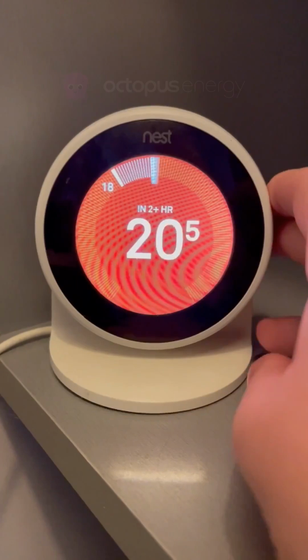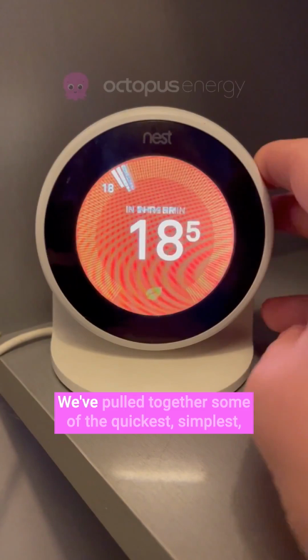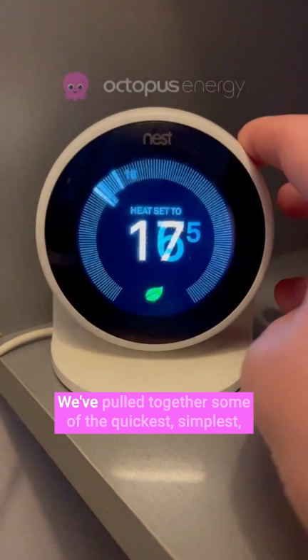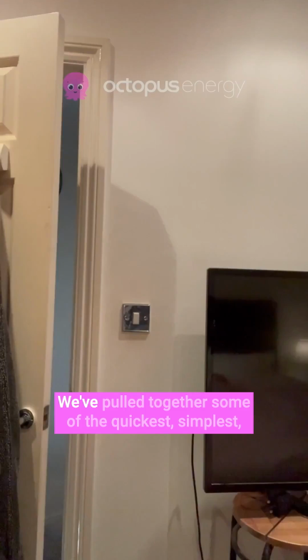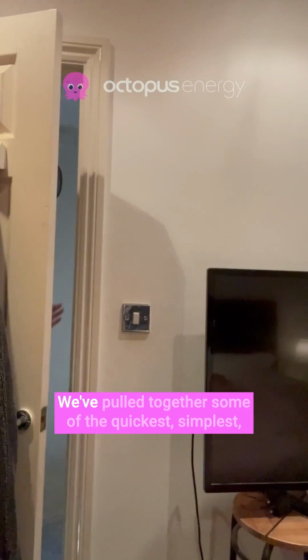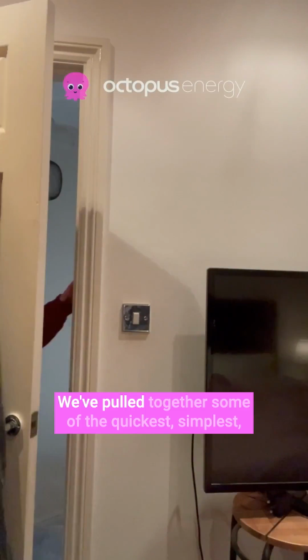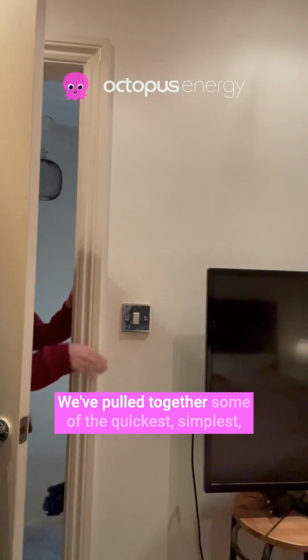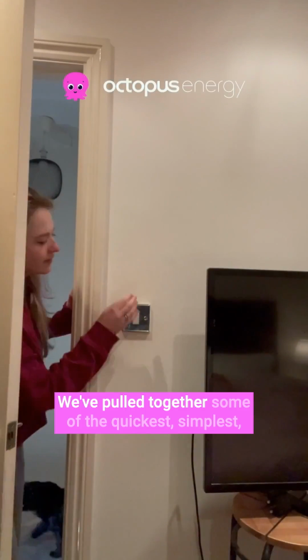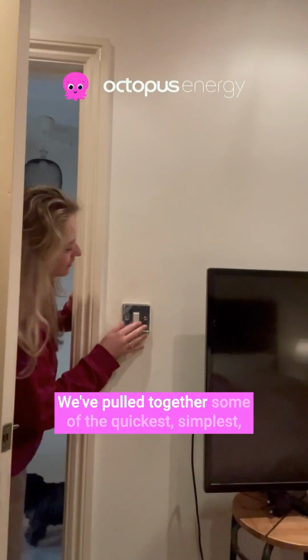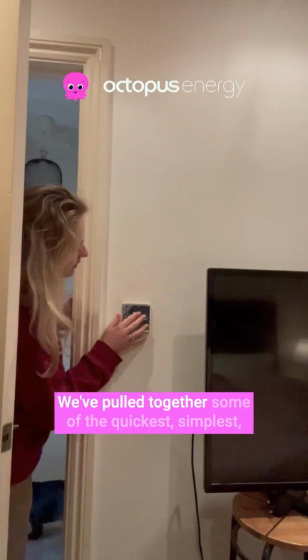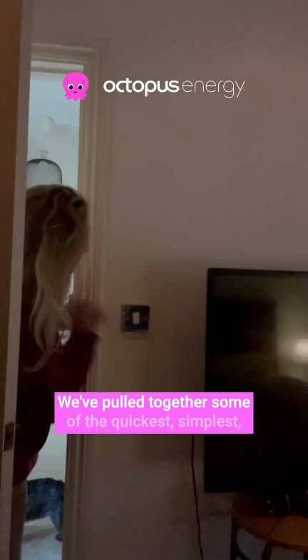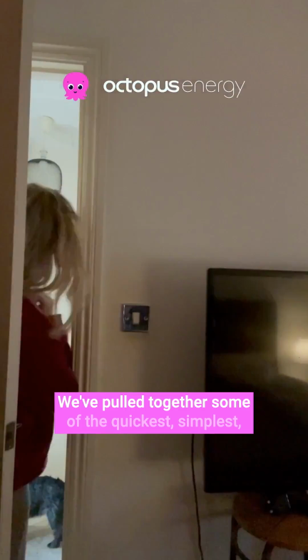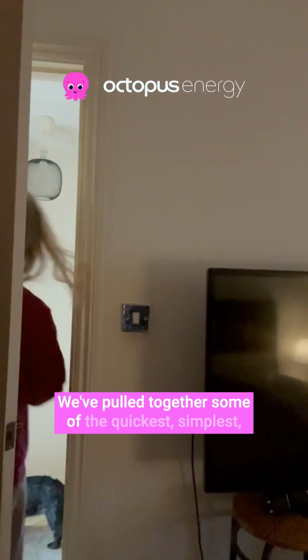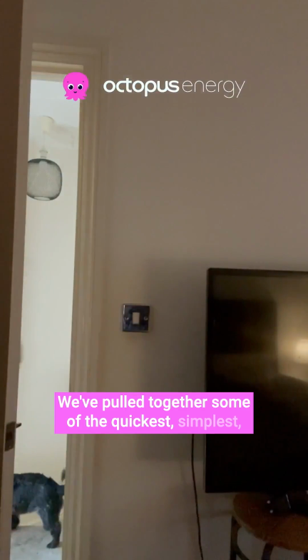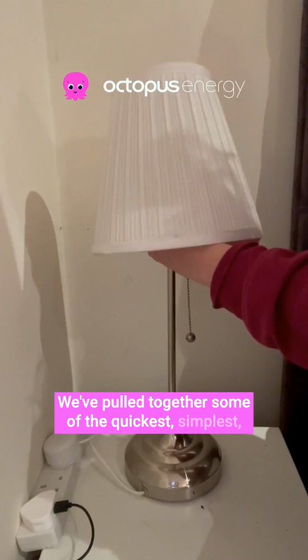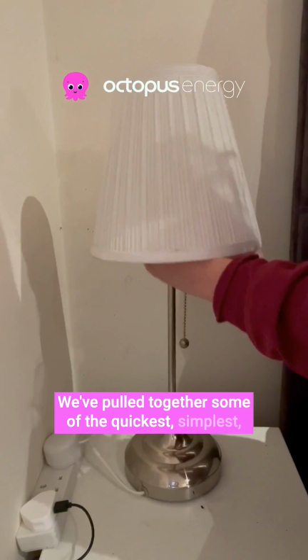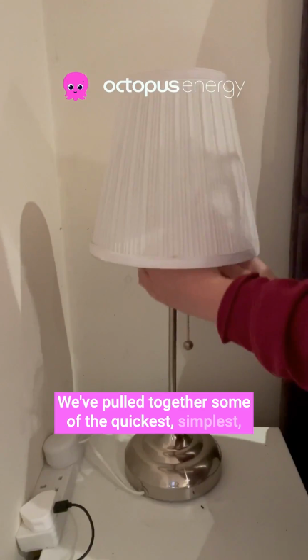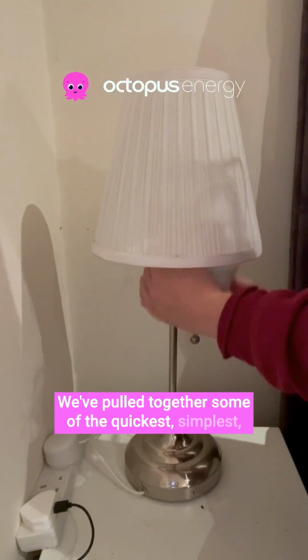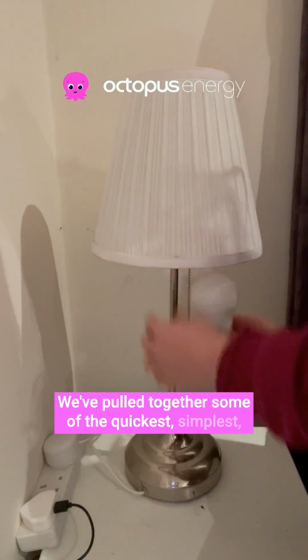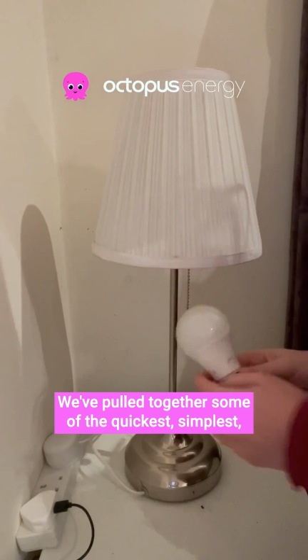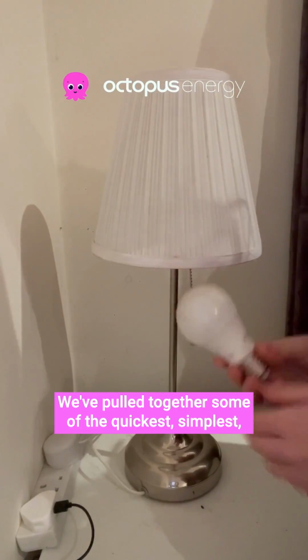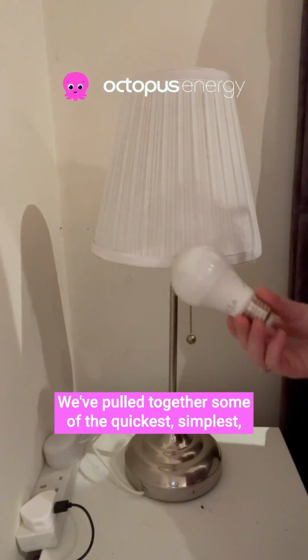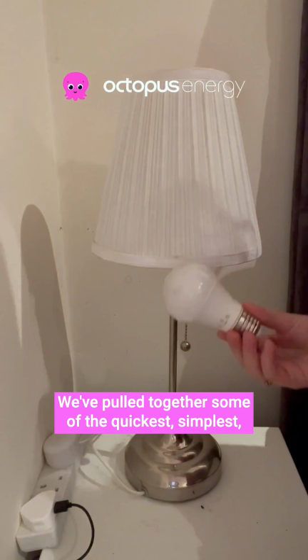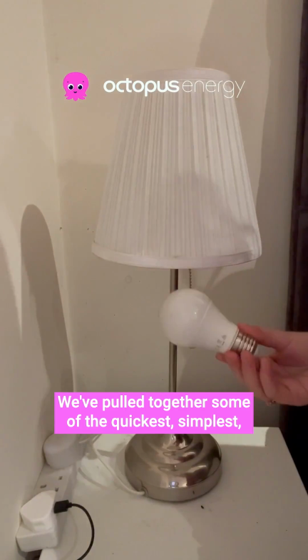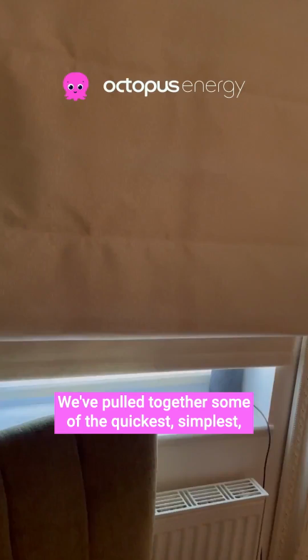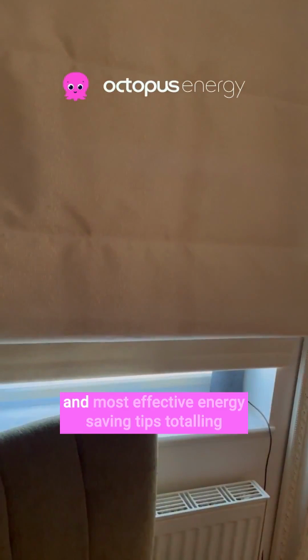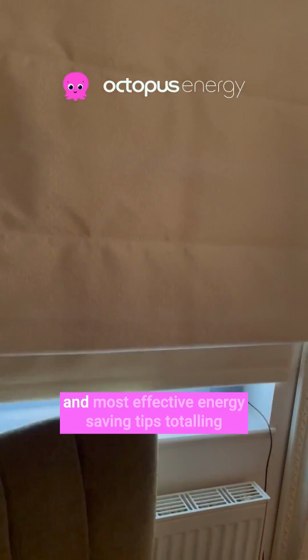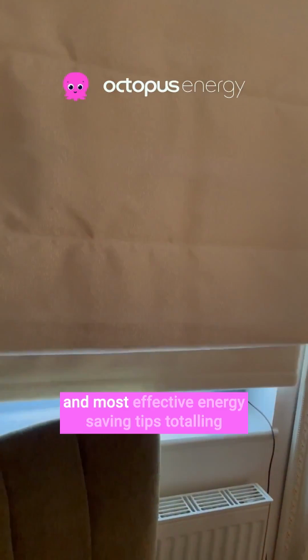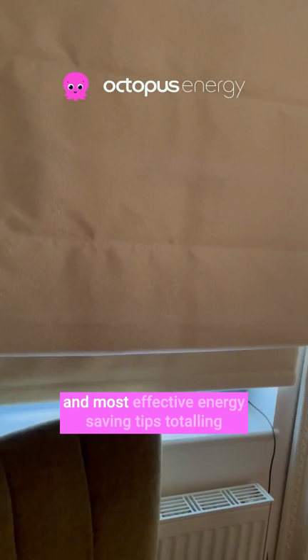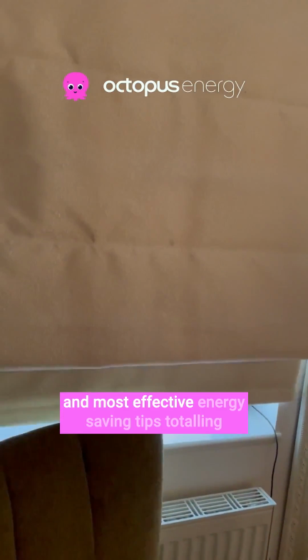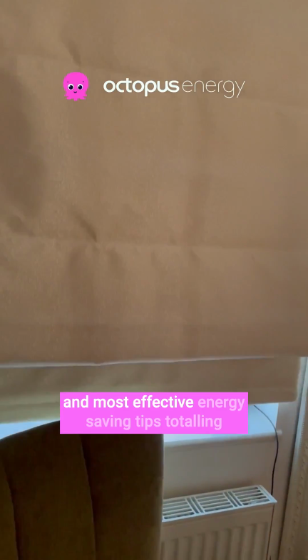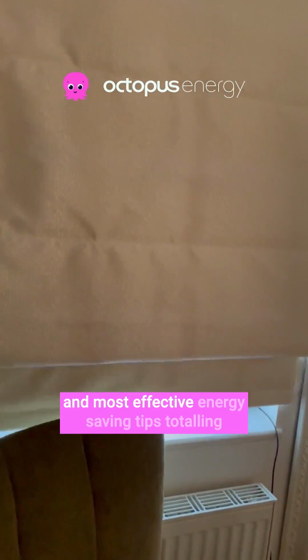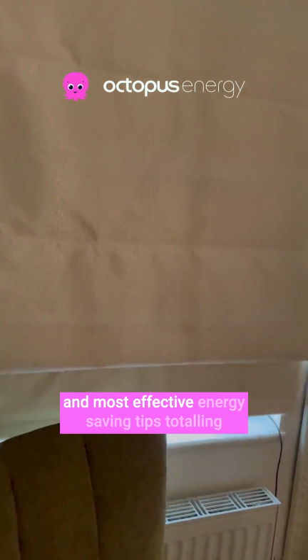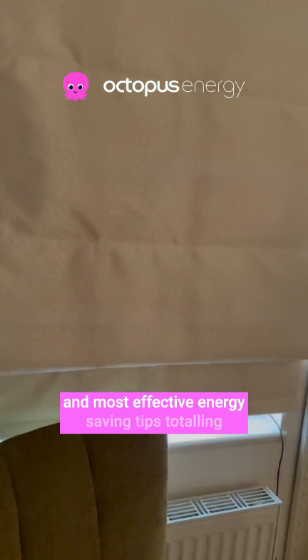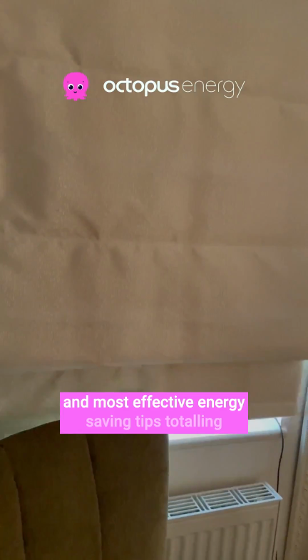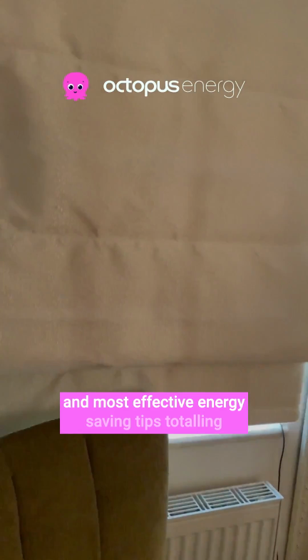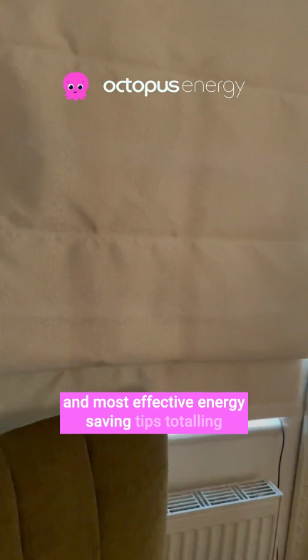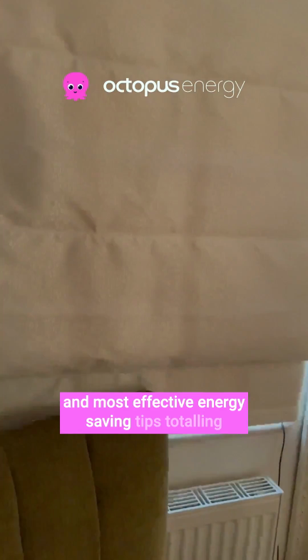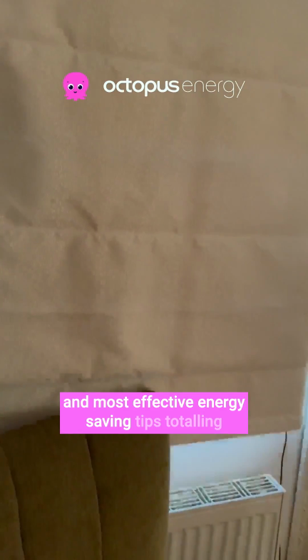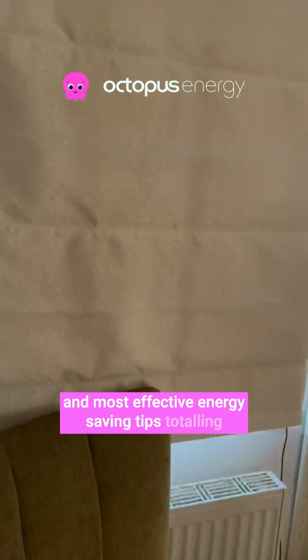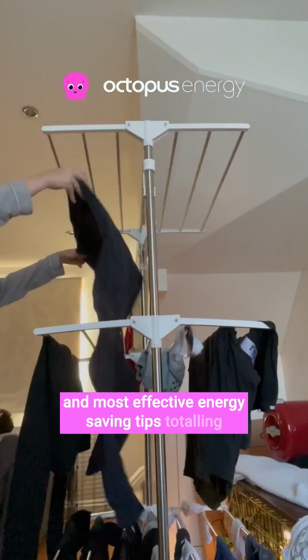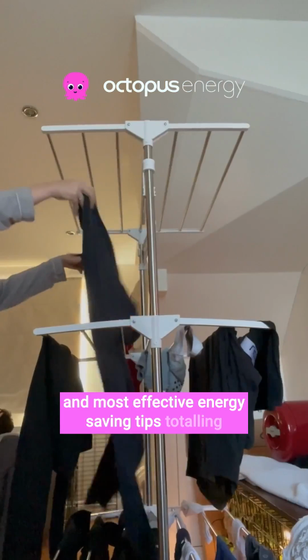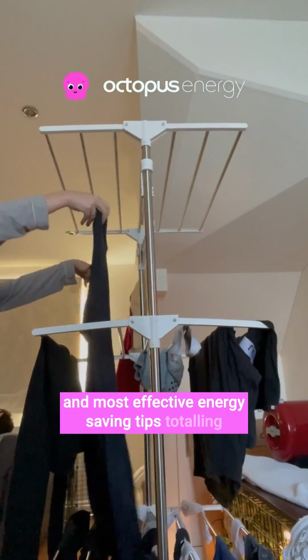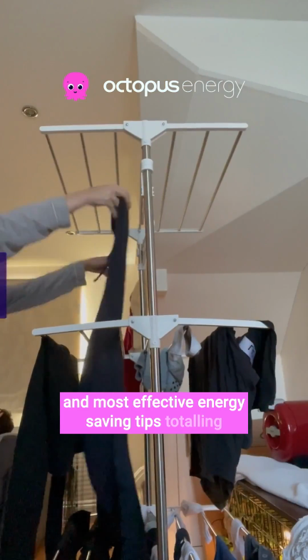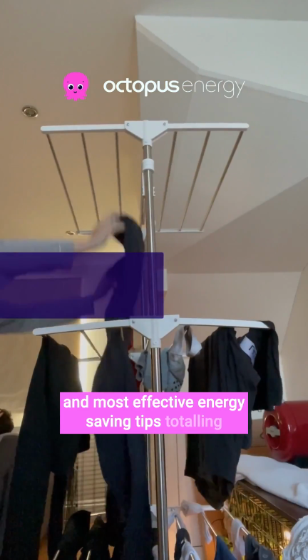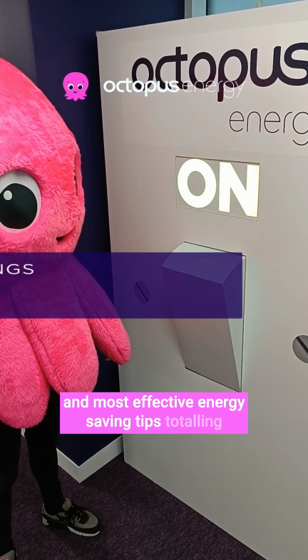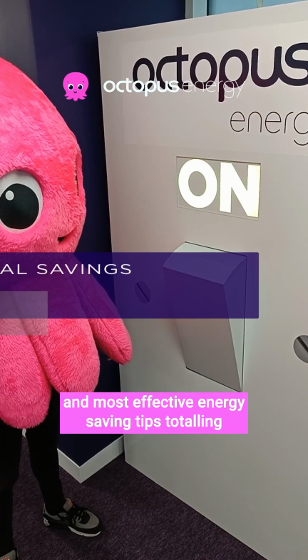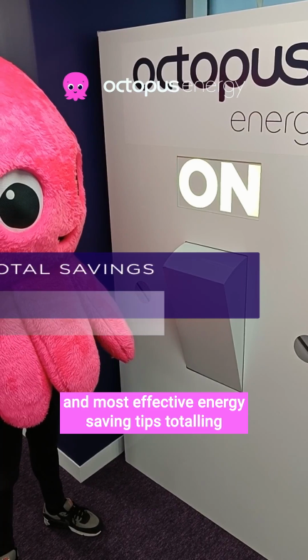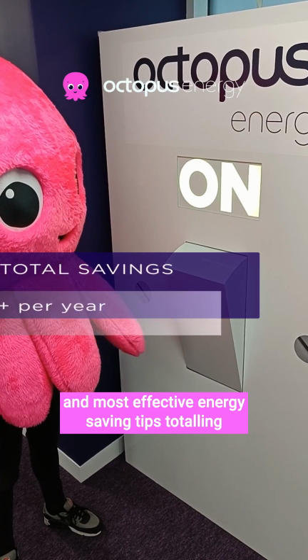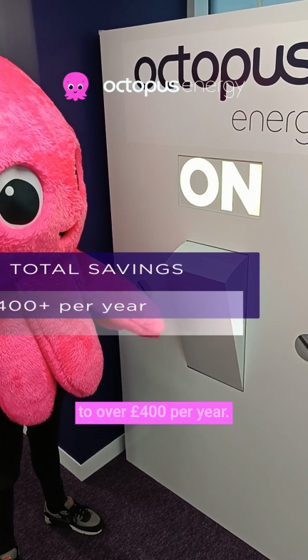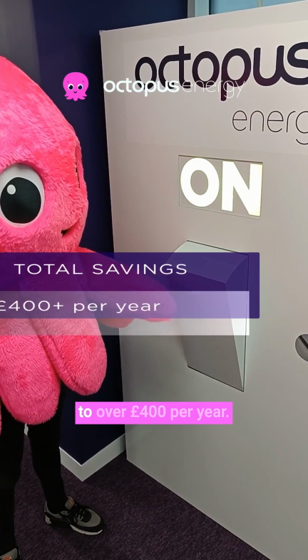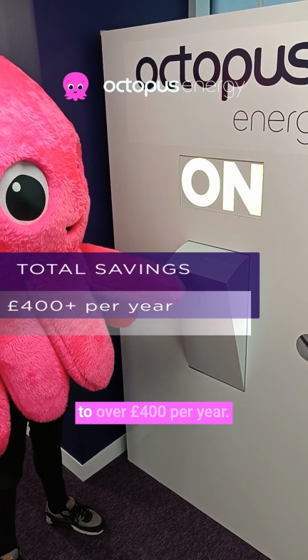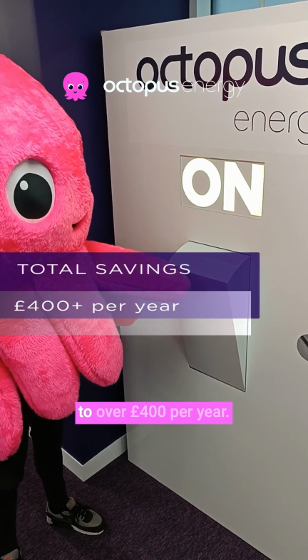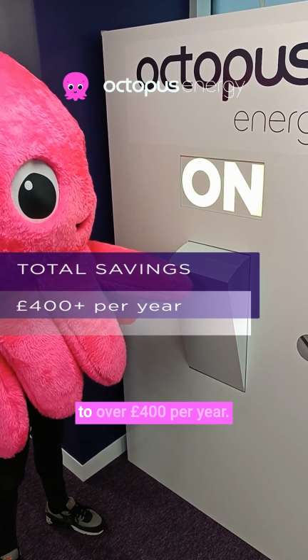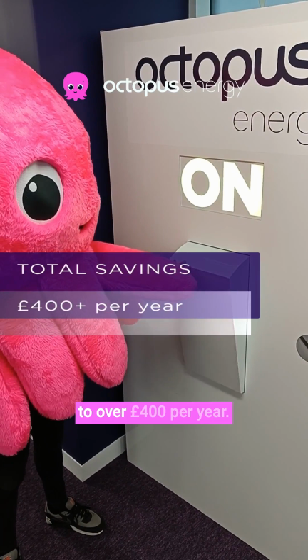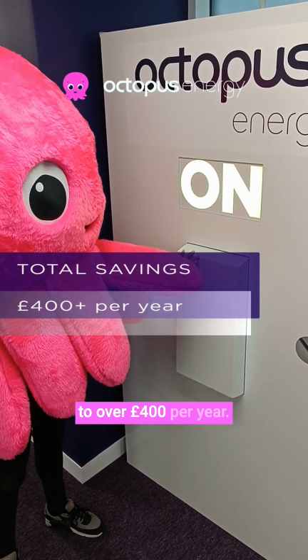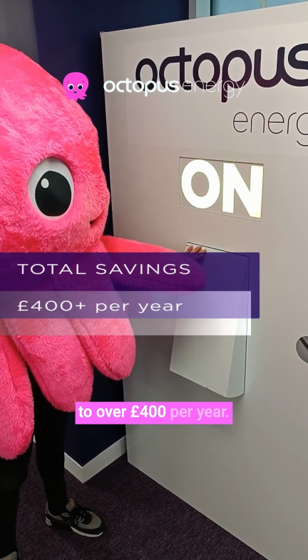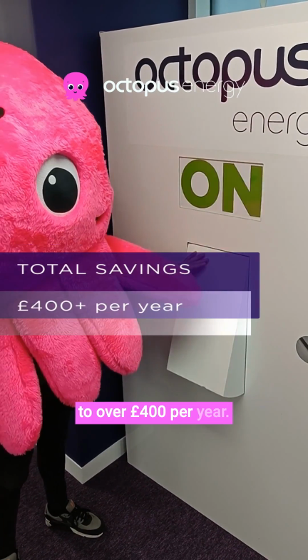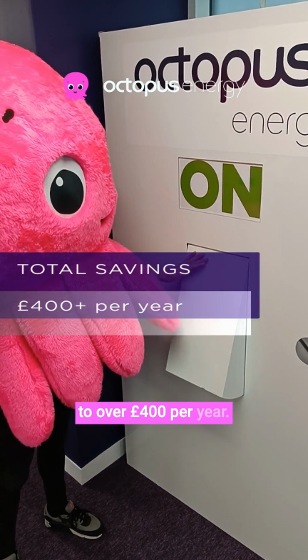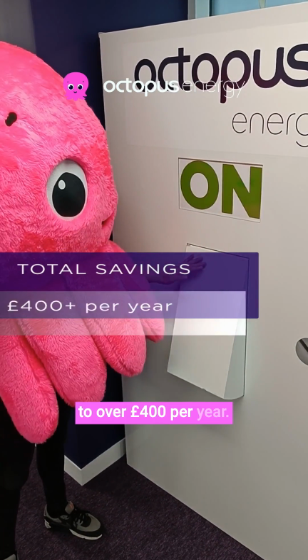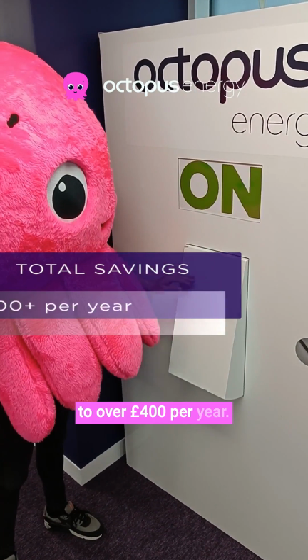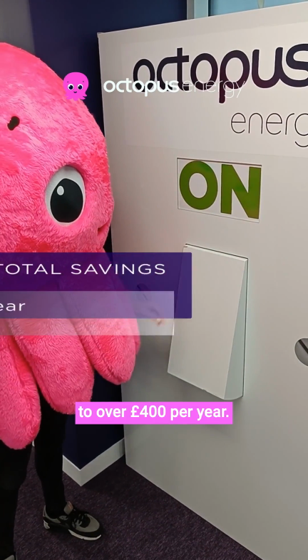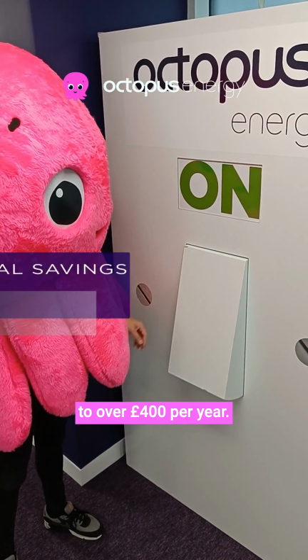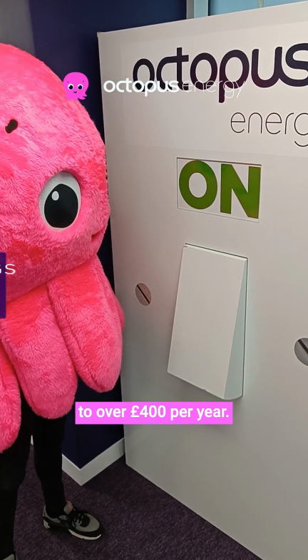We've pulled together some of the quickest, simplest and most effective energy saving tips totalling to over £400 per year.